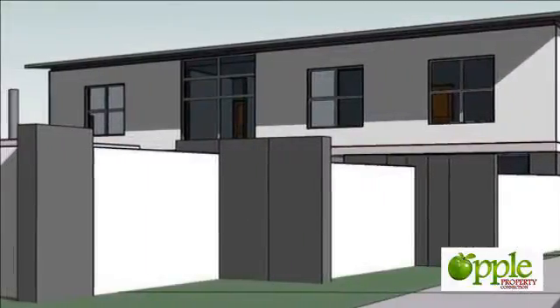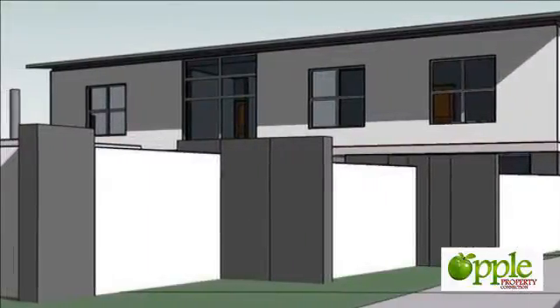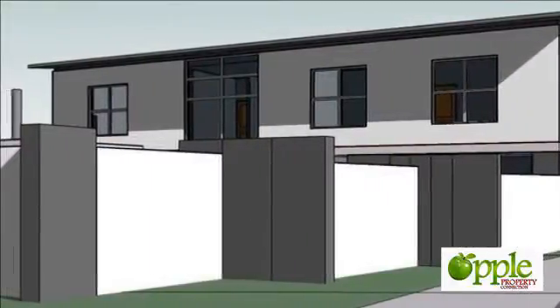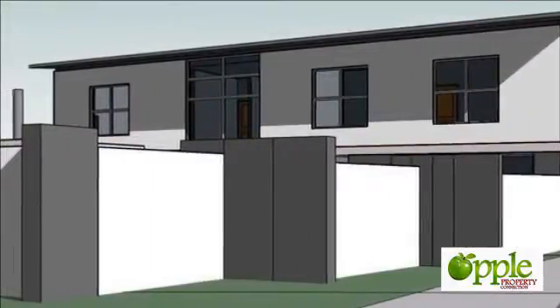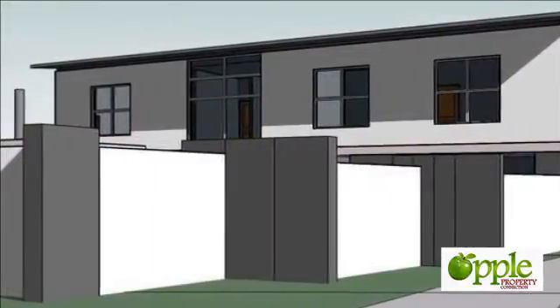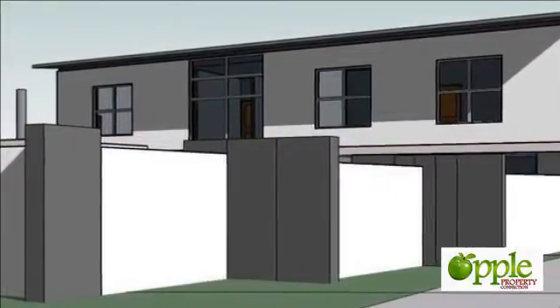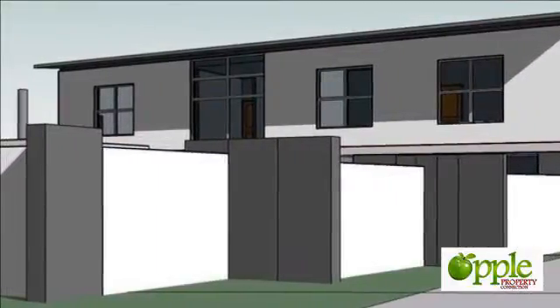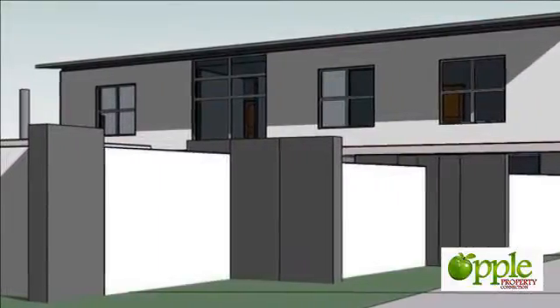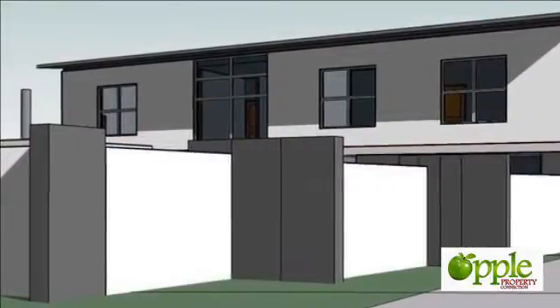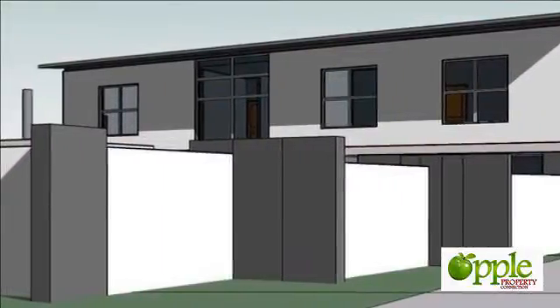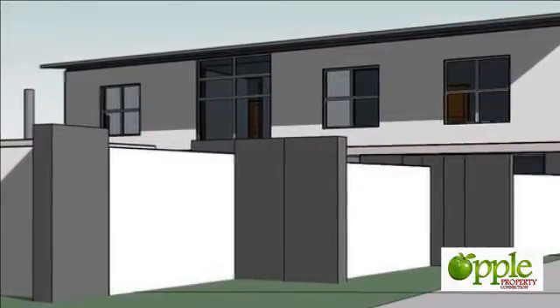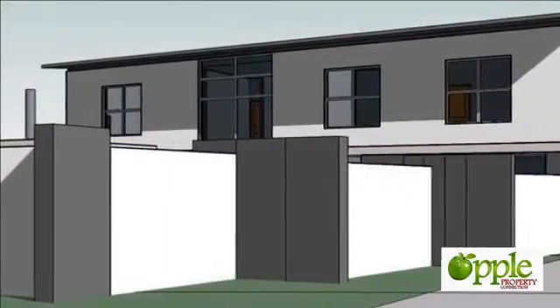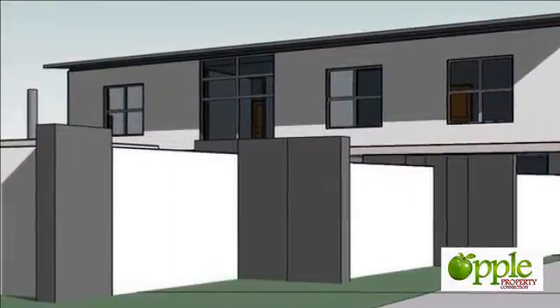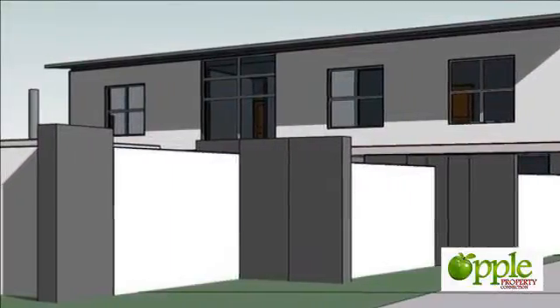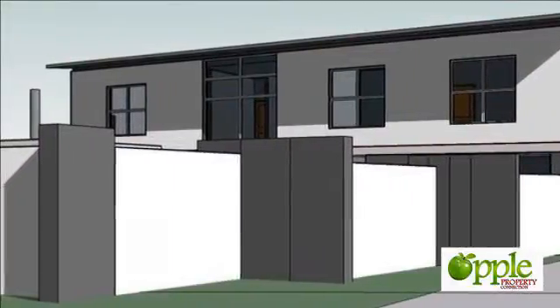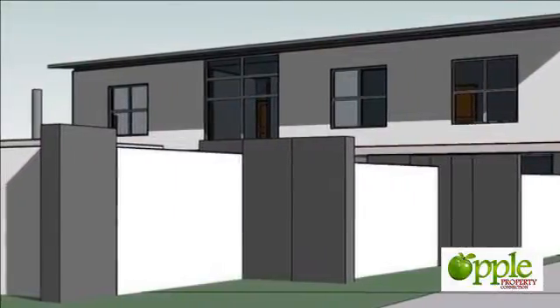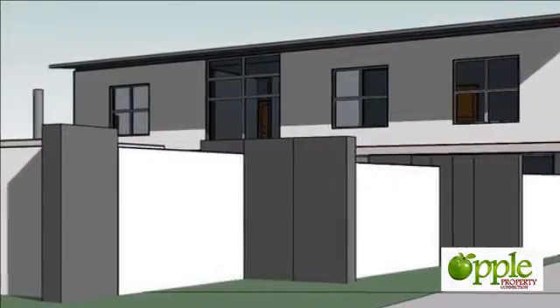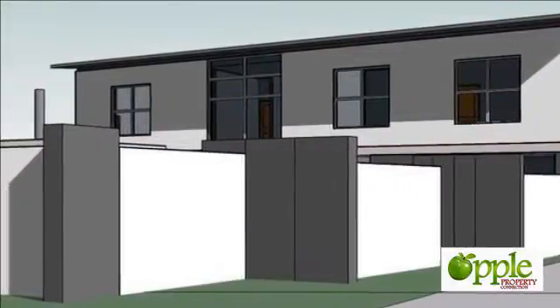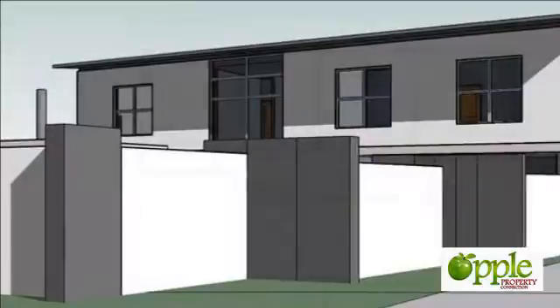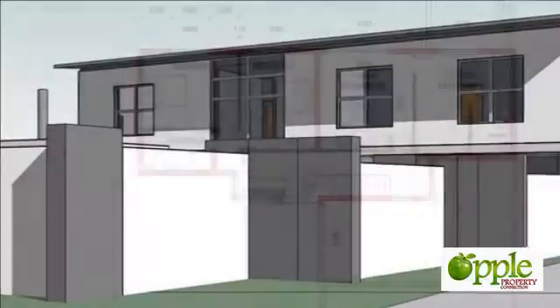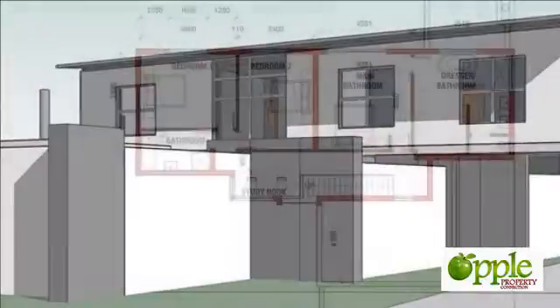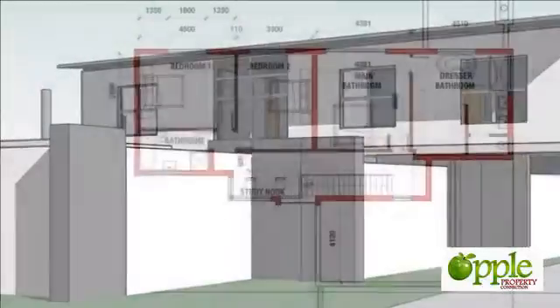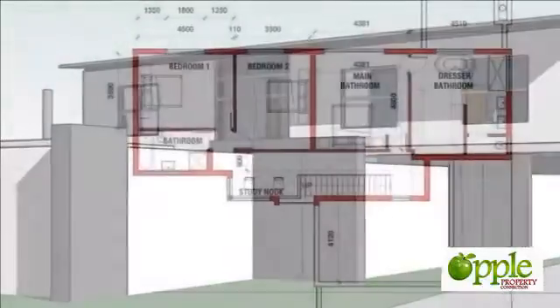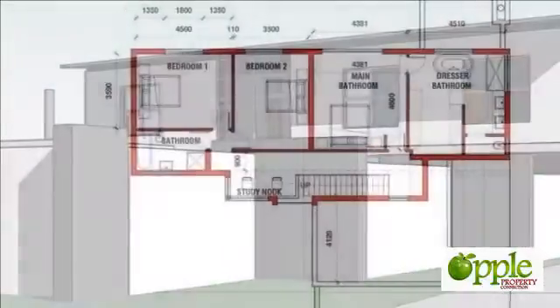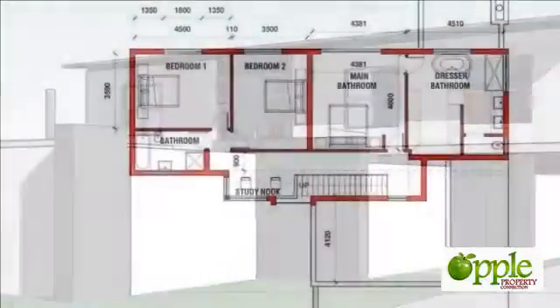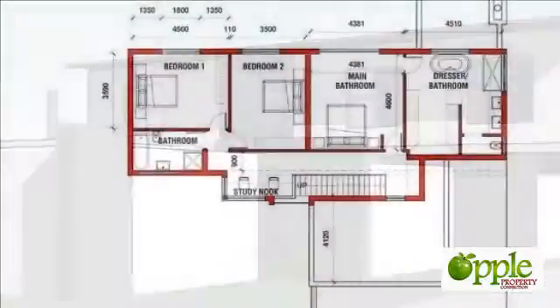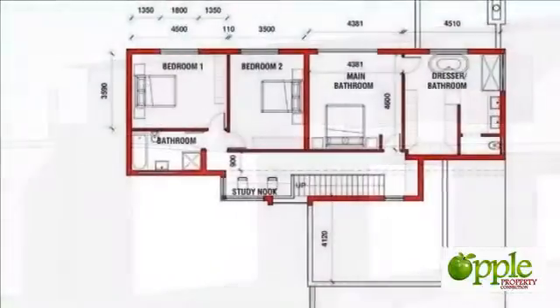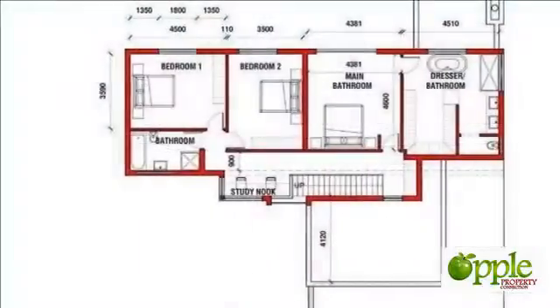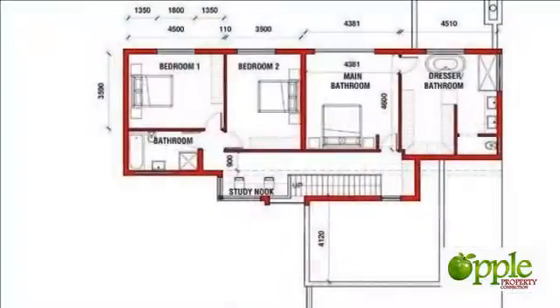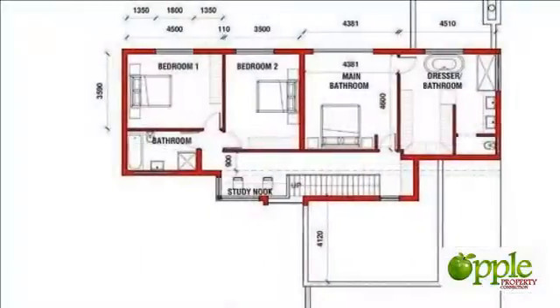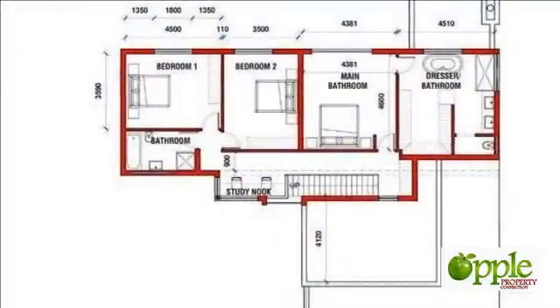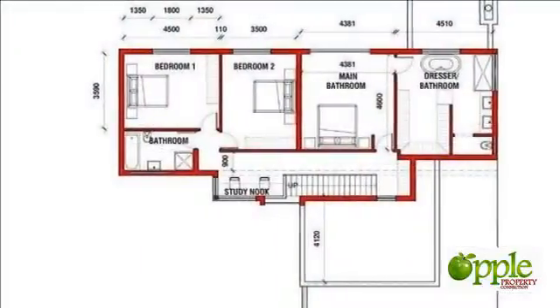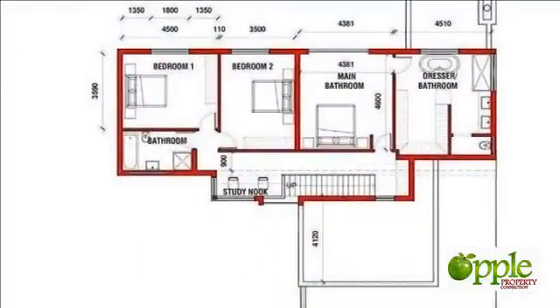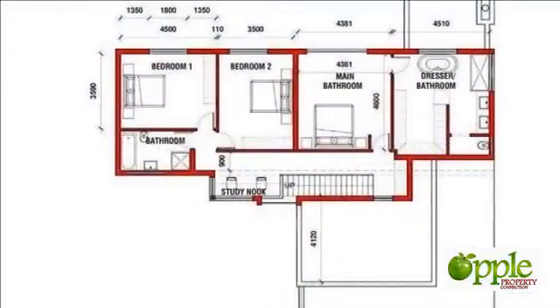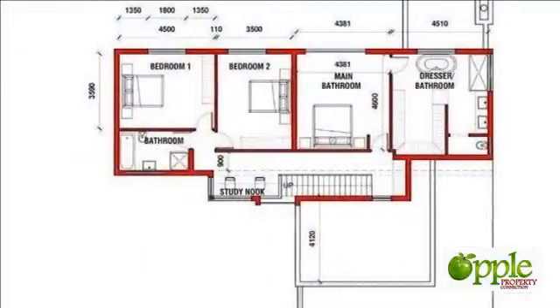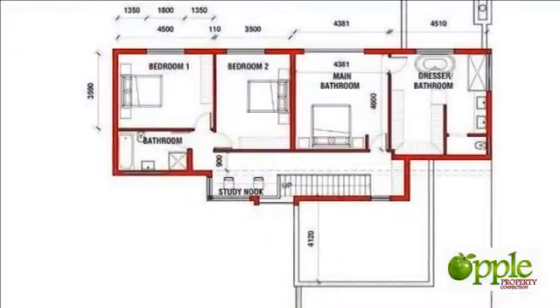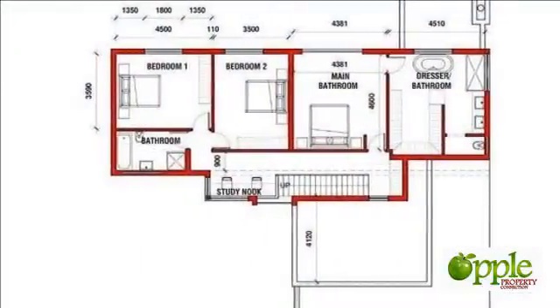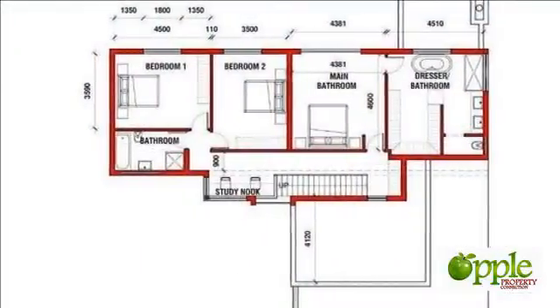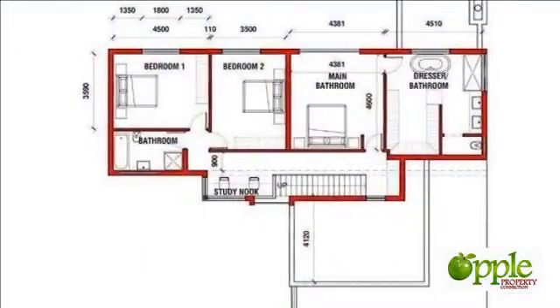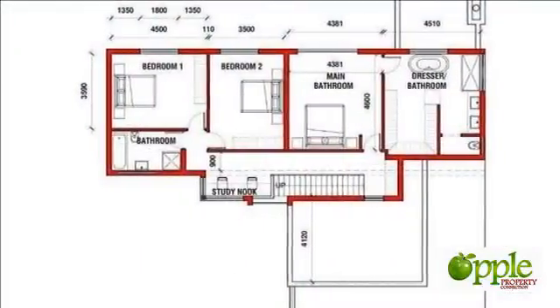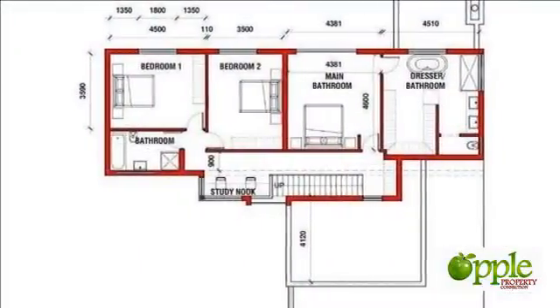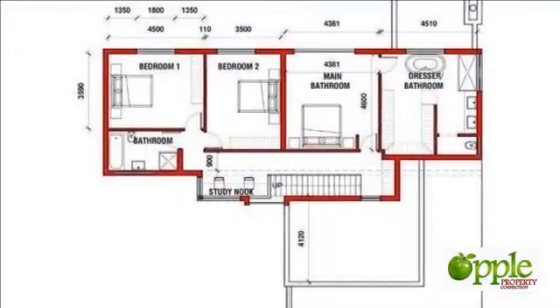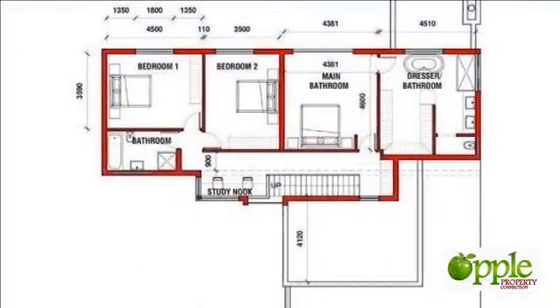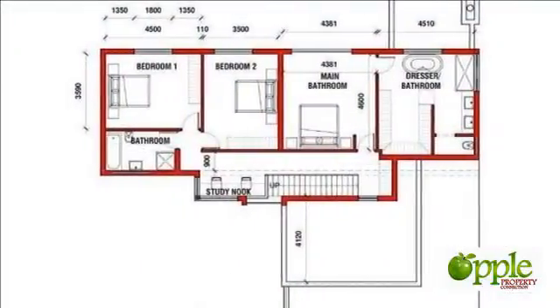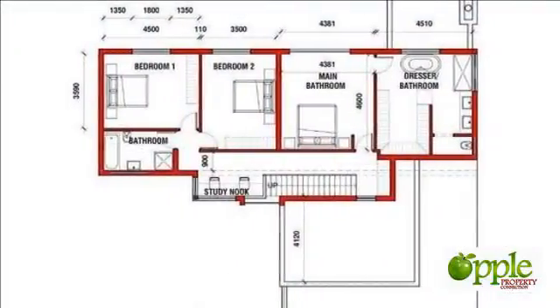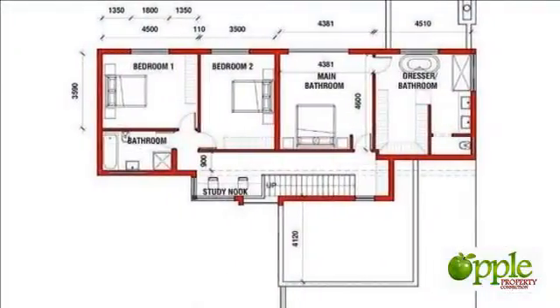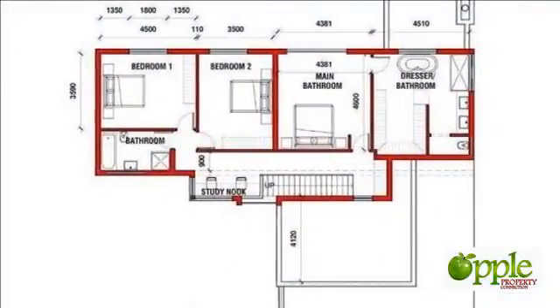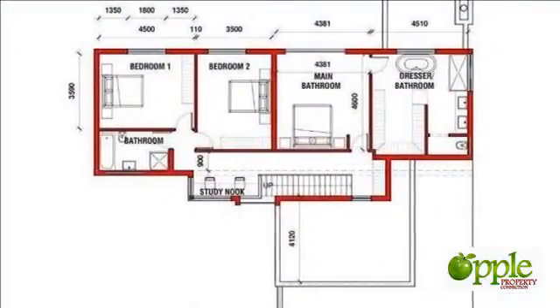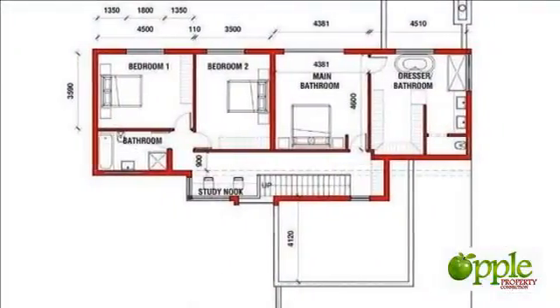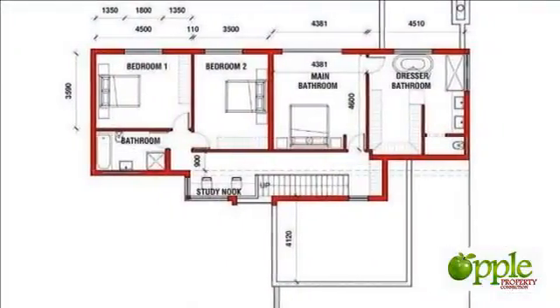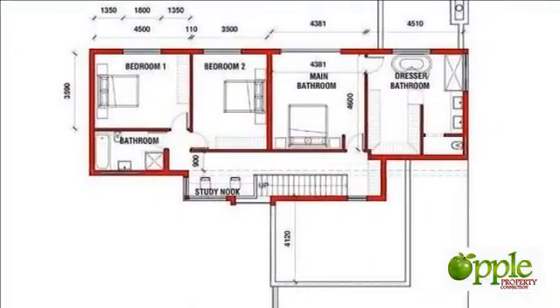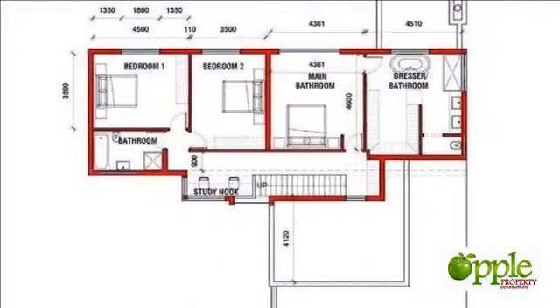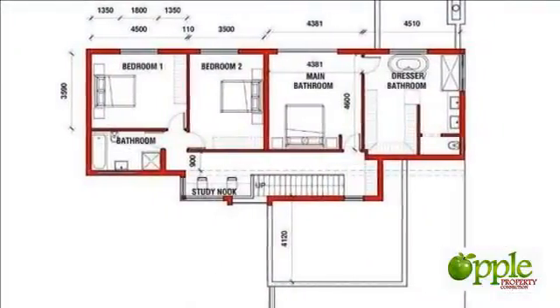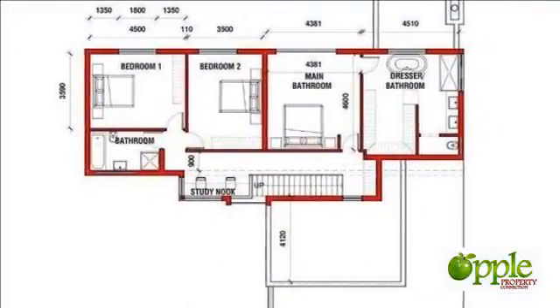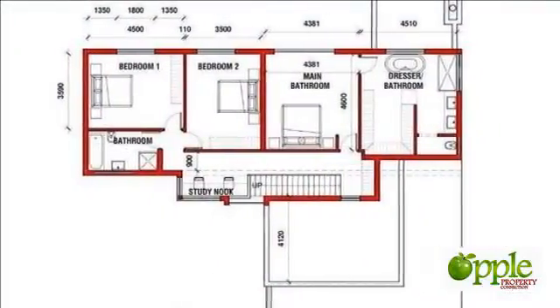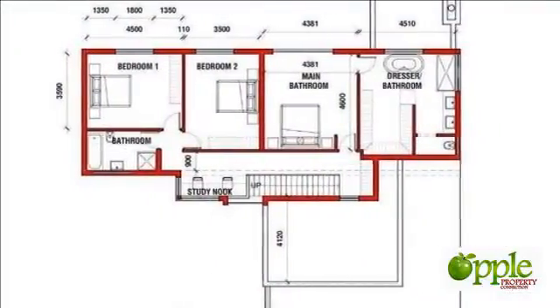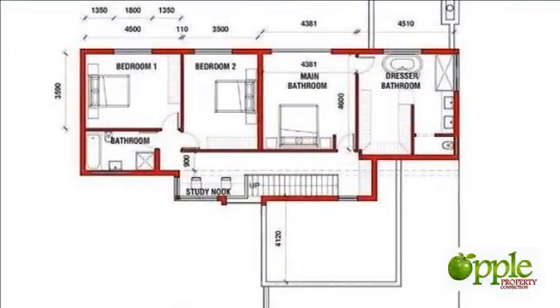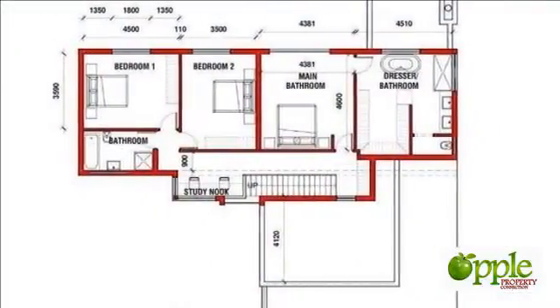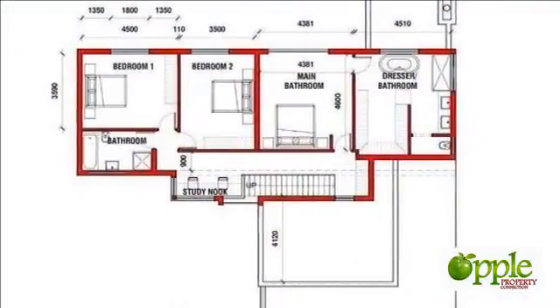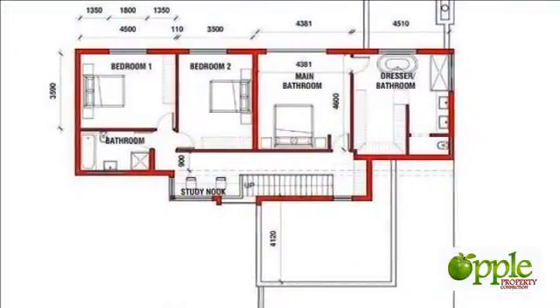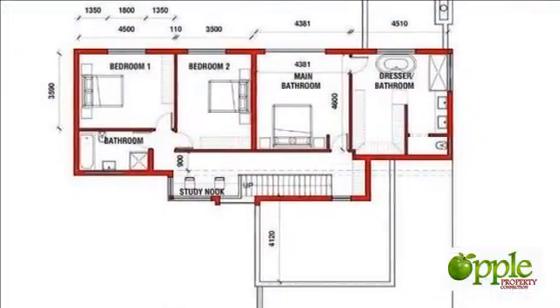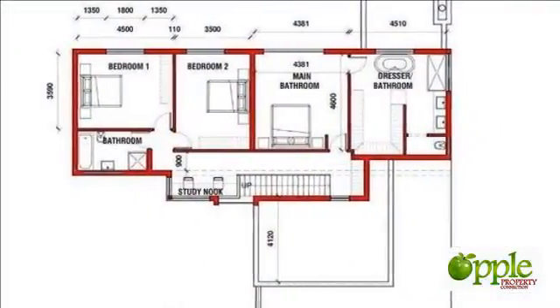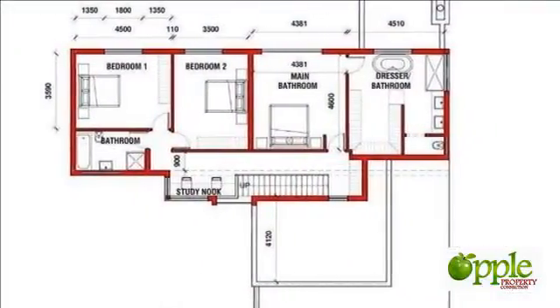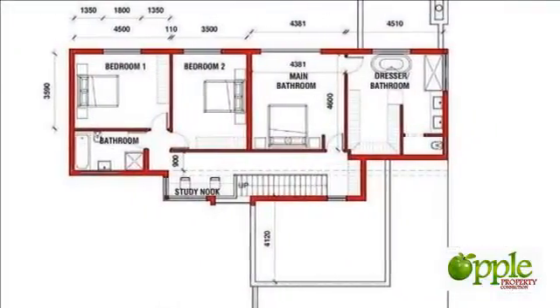Brand new release — these are provisional plans, and if you act quick, you could still make alterations to suit your needs.